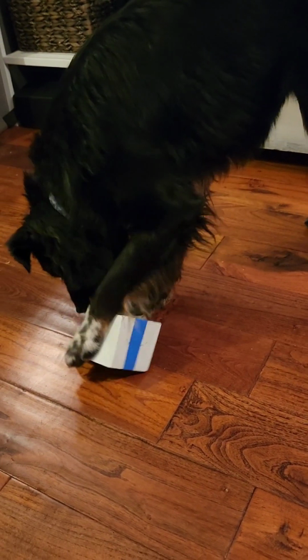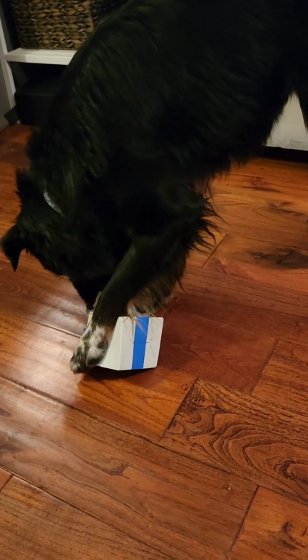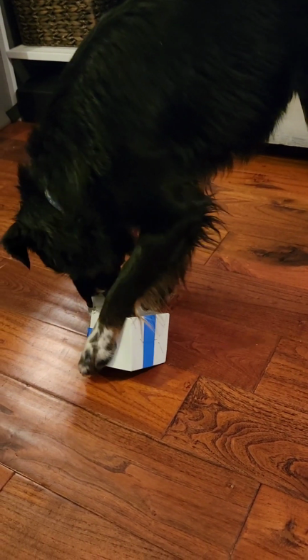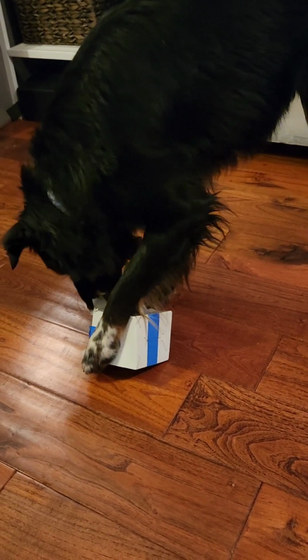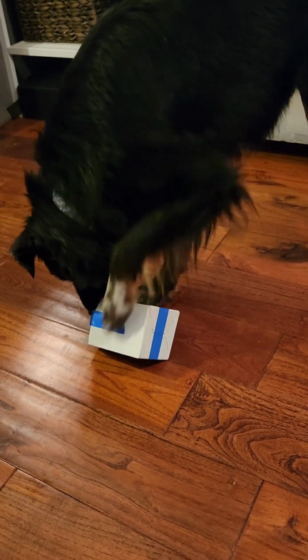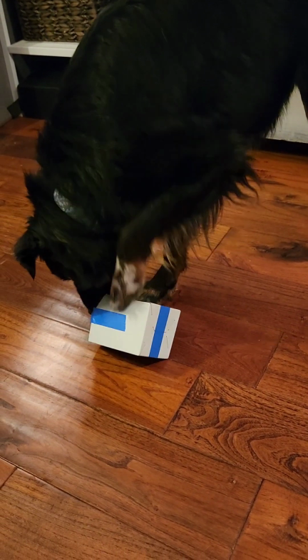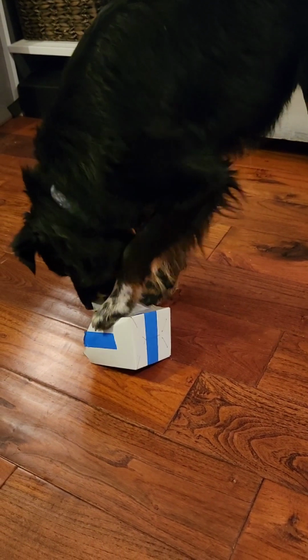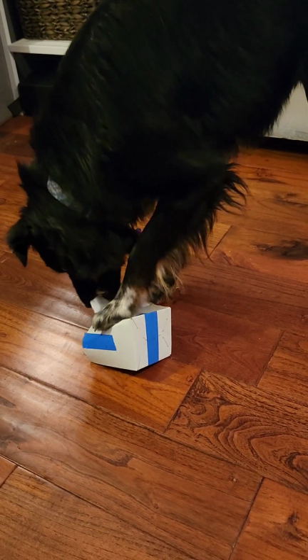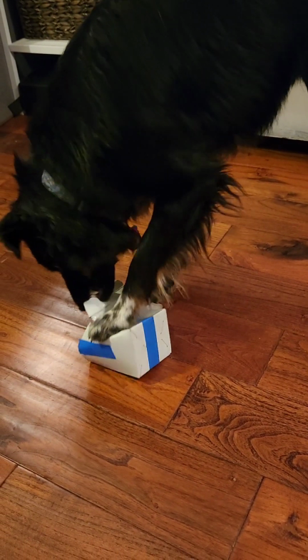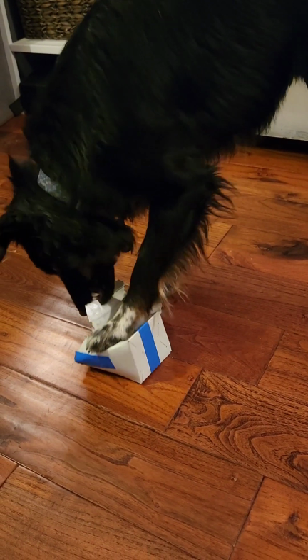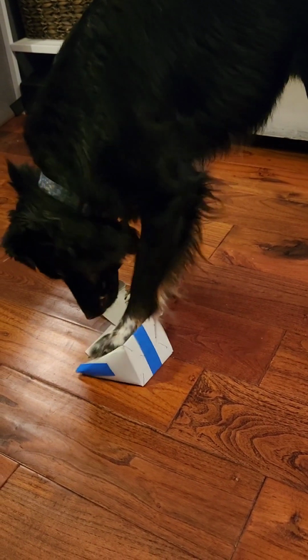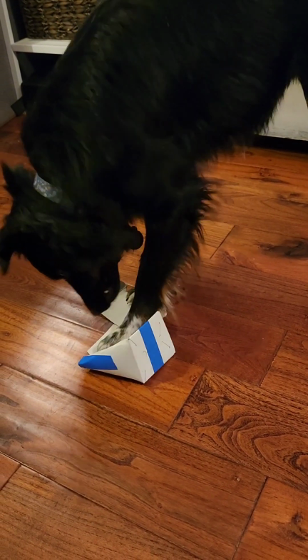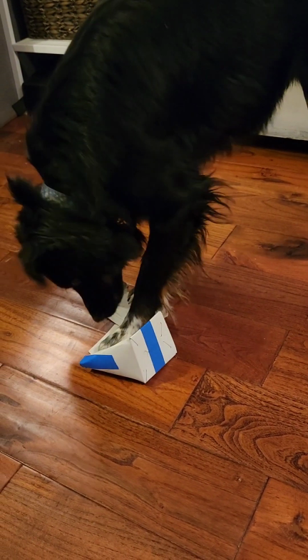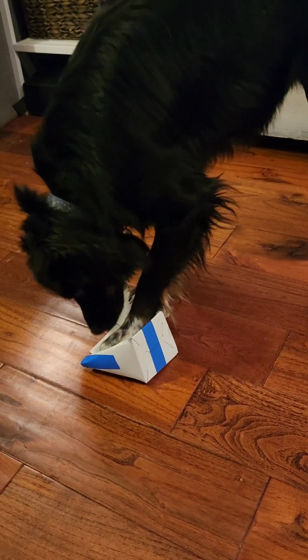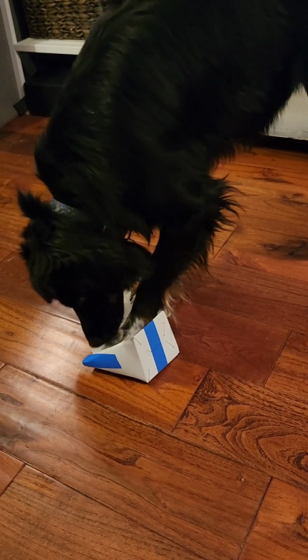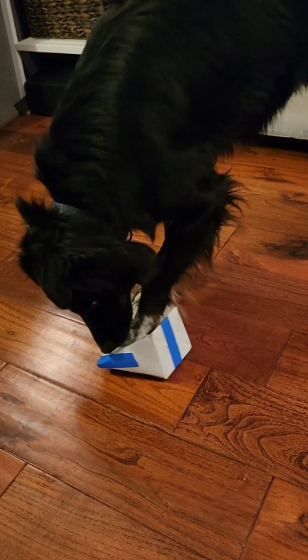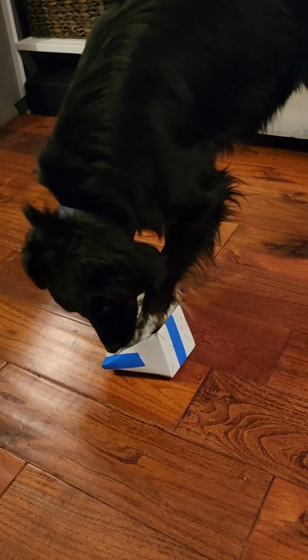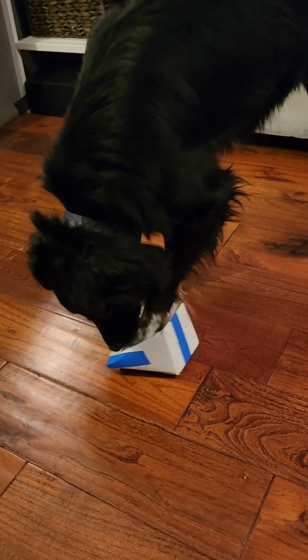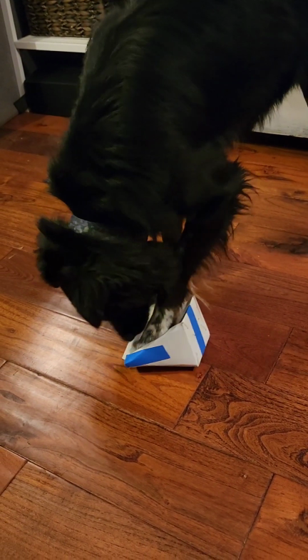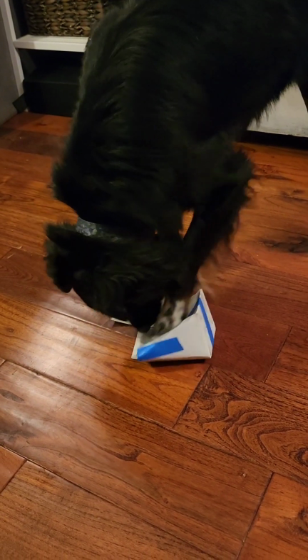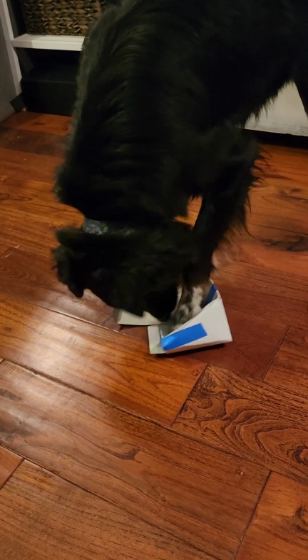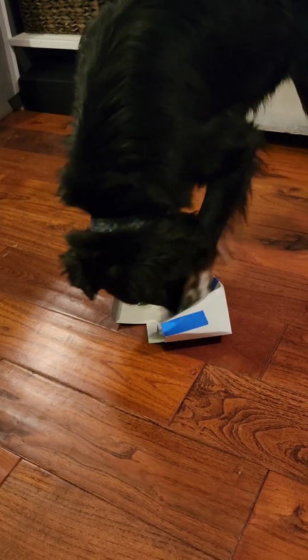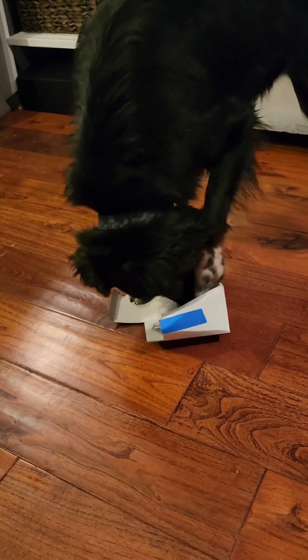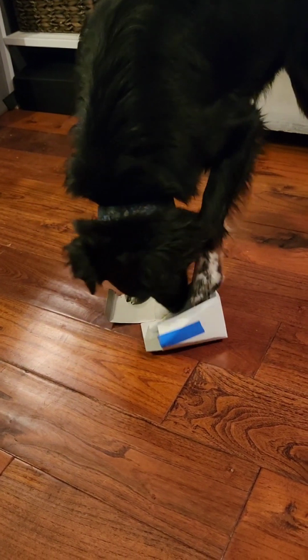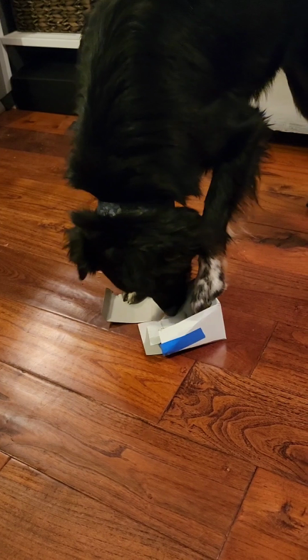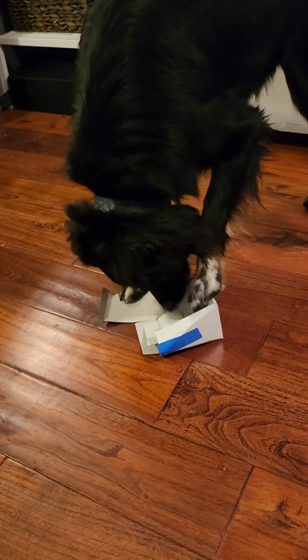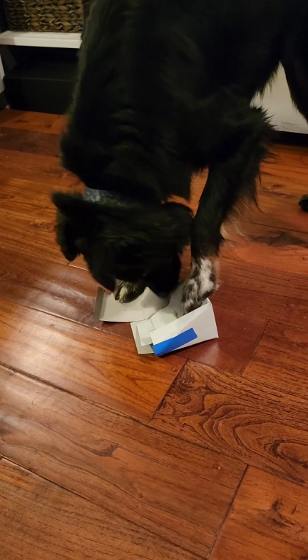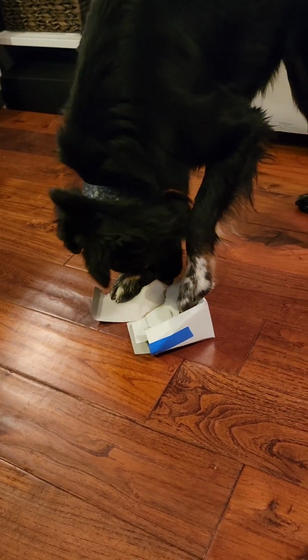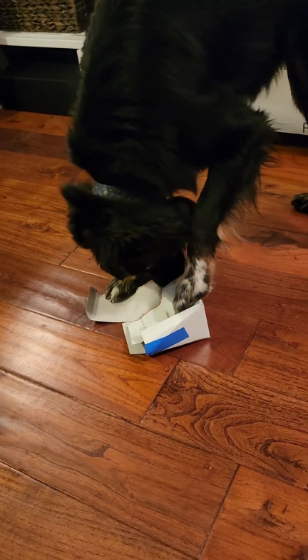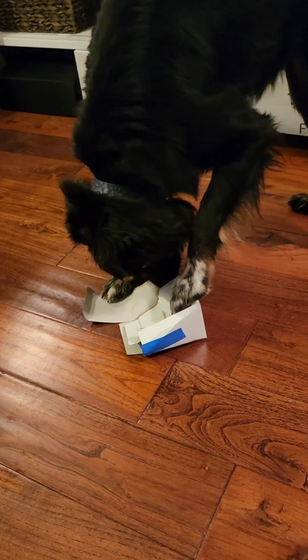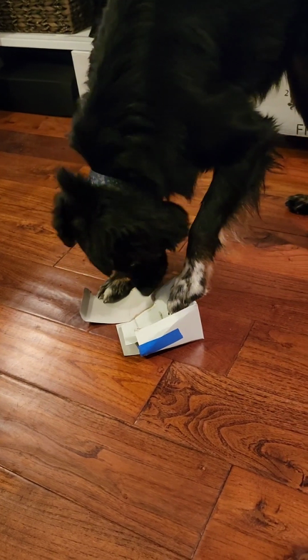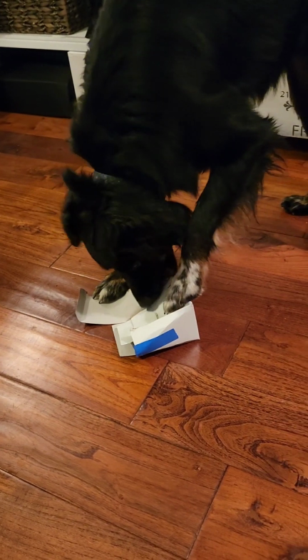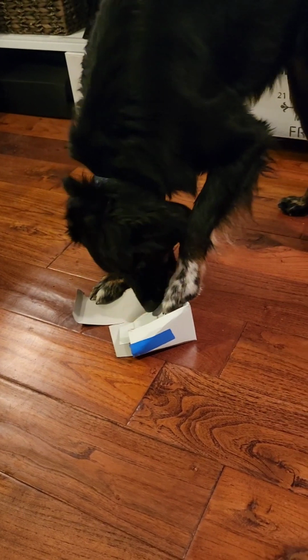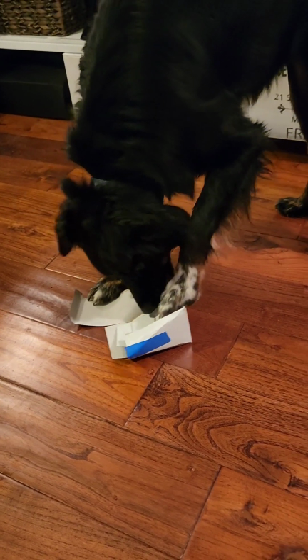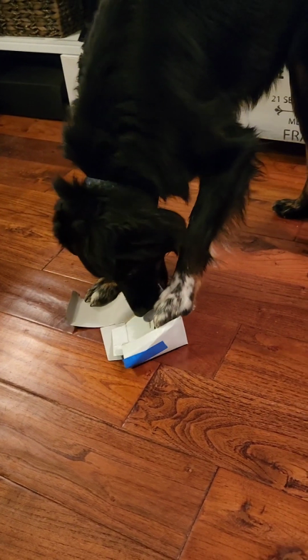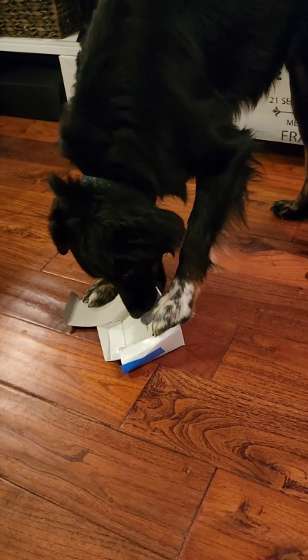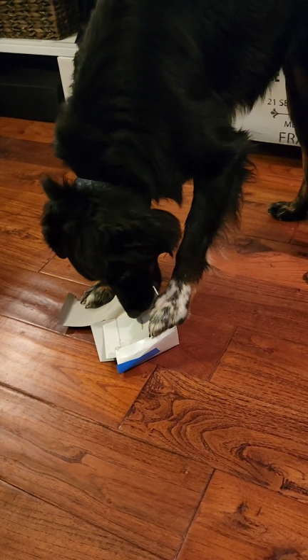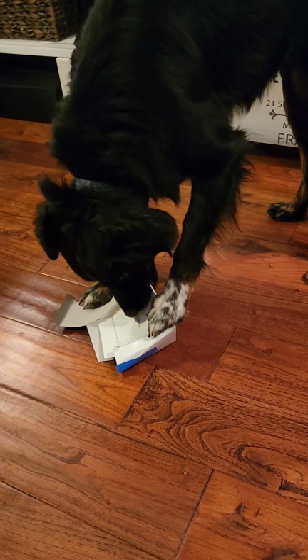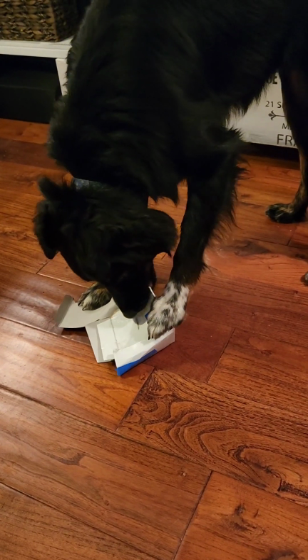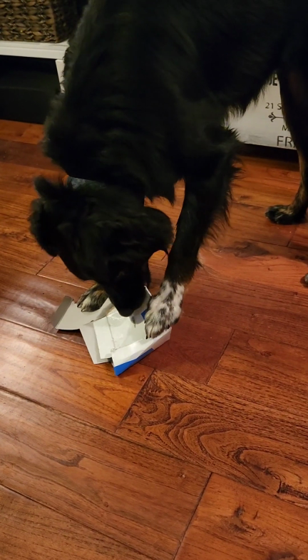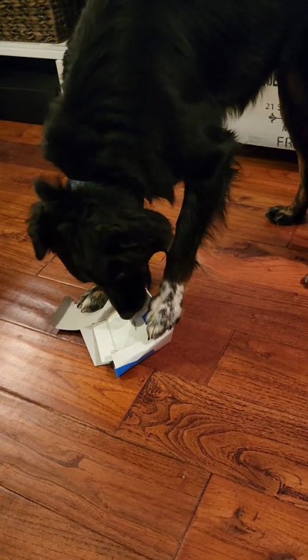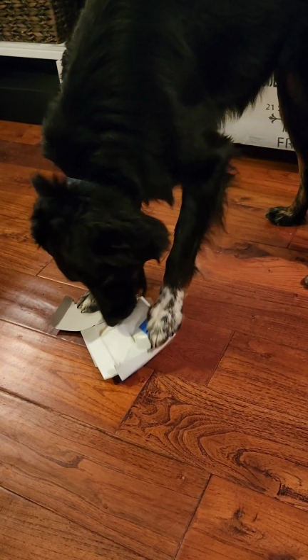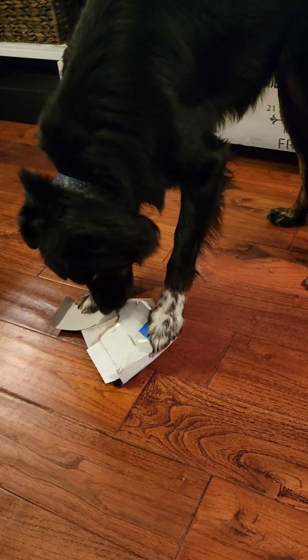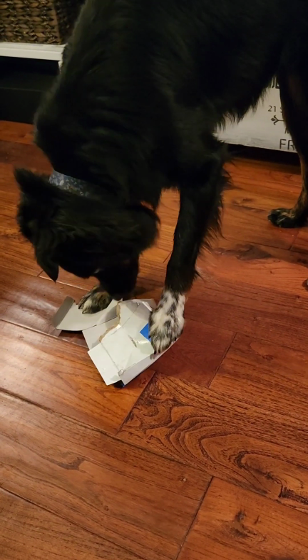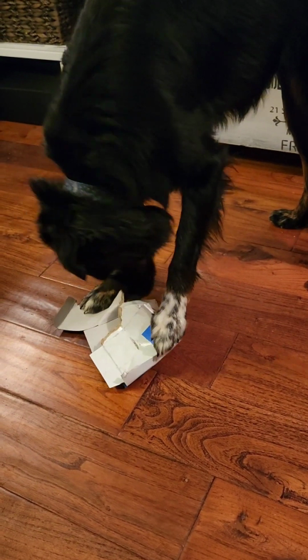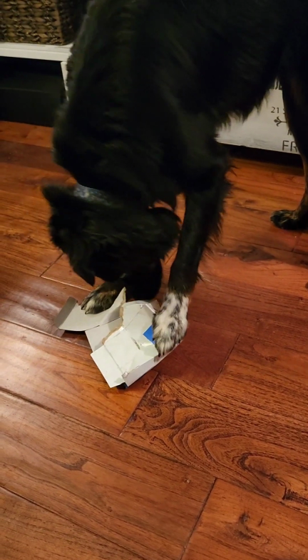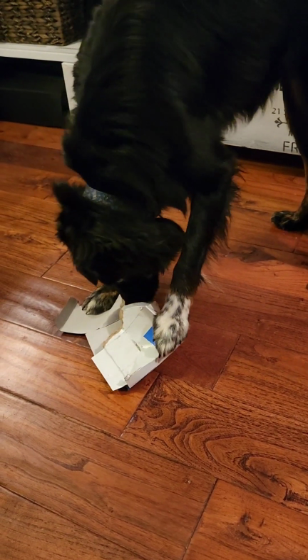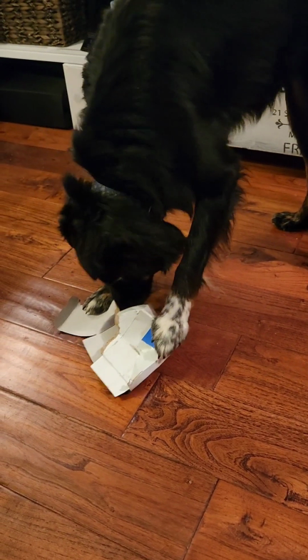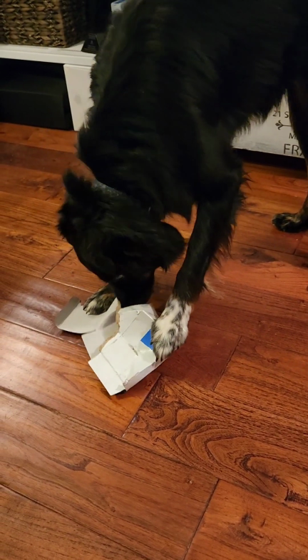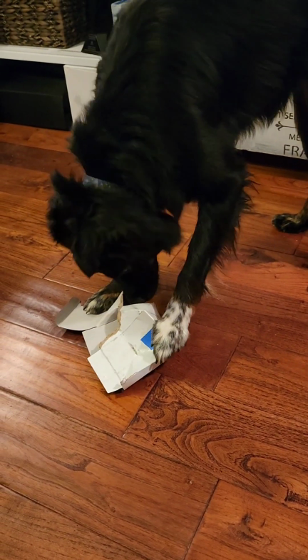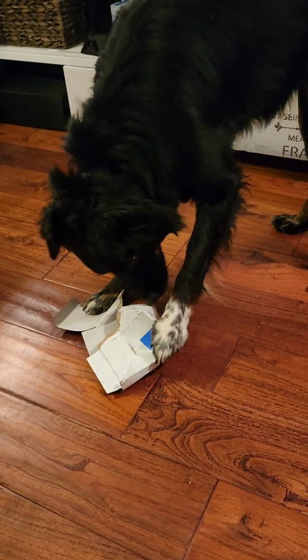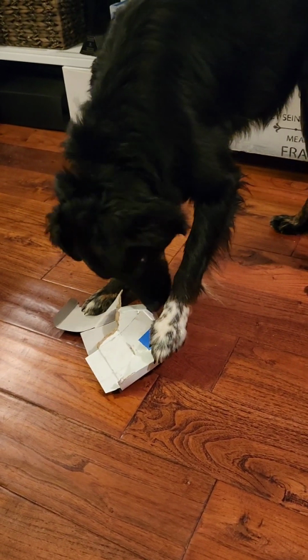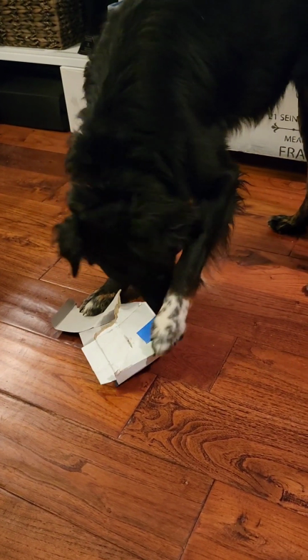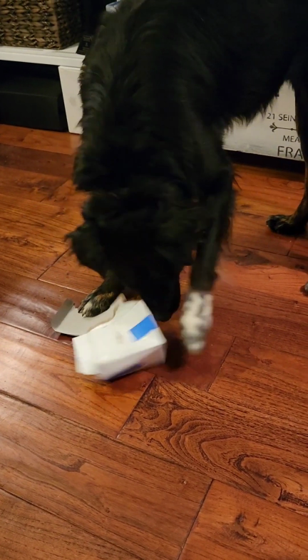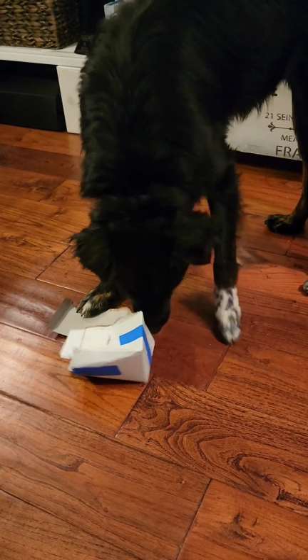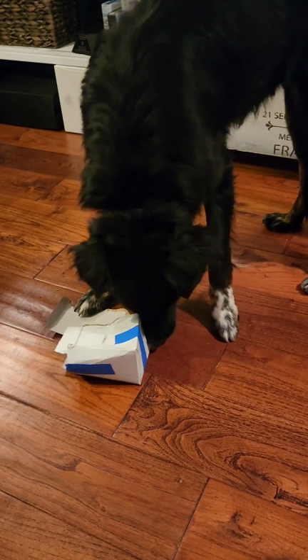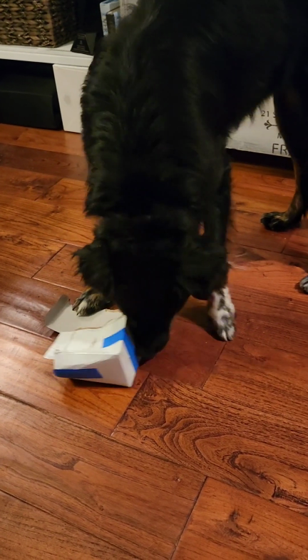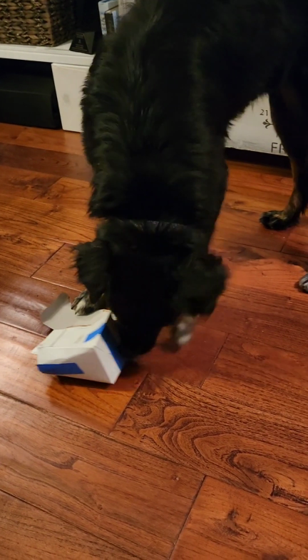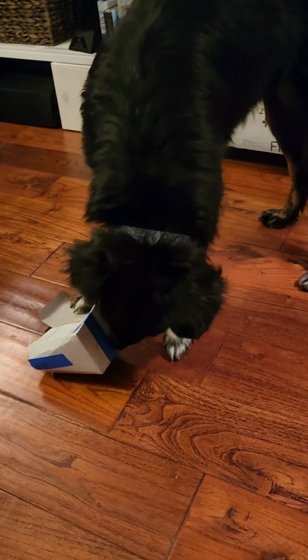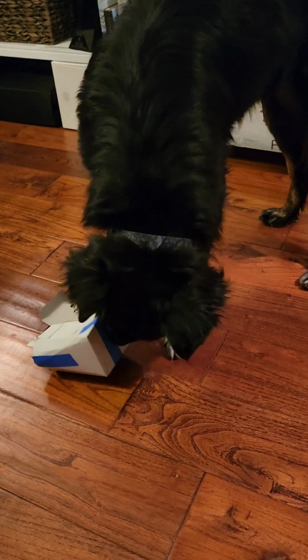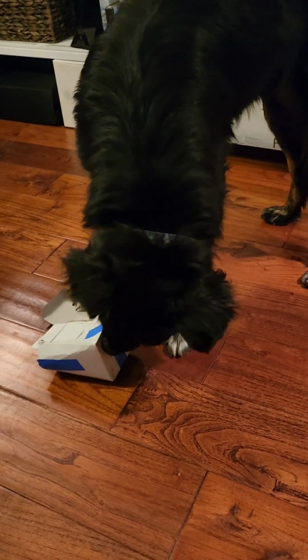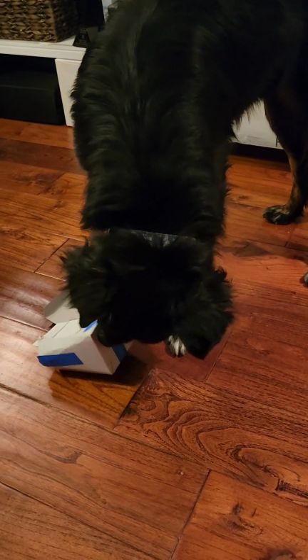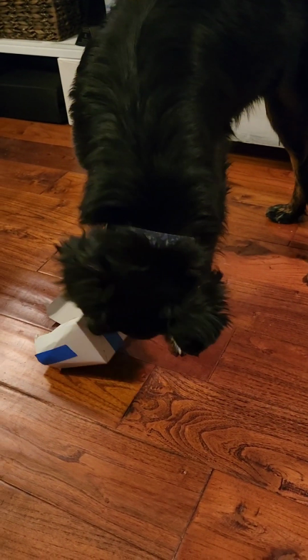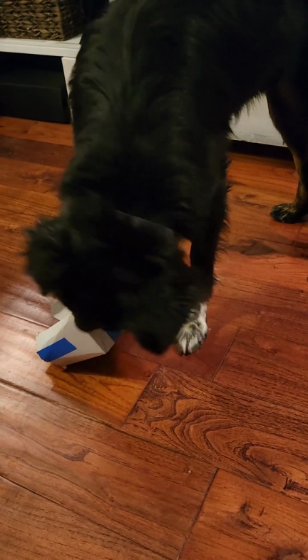Get him, Muggsy! Now he wants to tear the box apart. Good boy! Good boy, Muggsy!